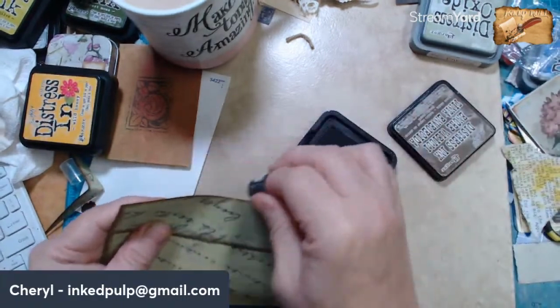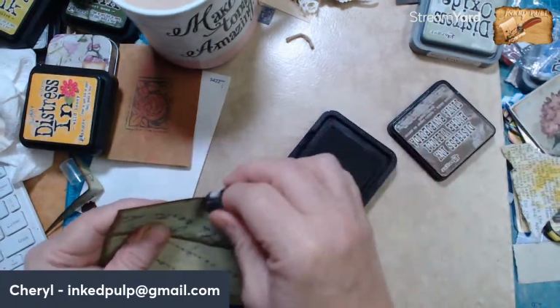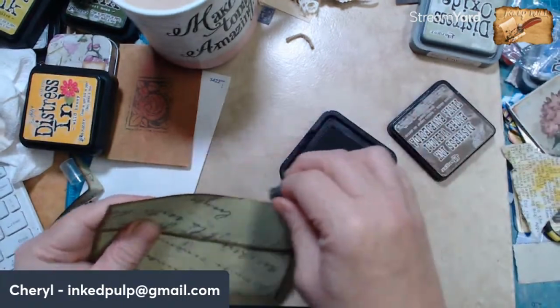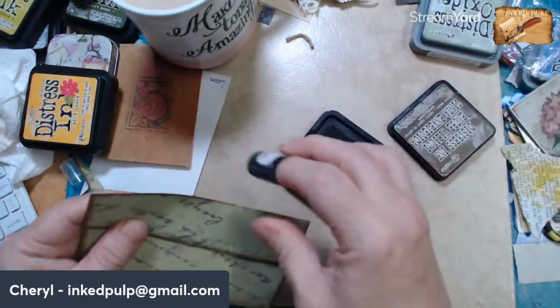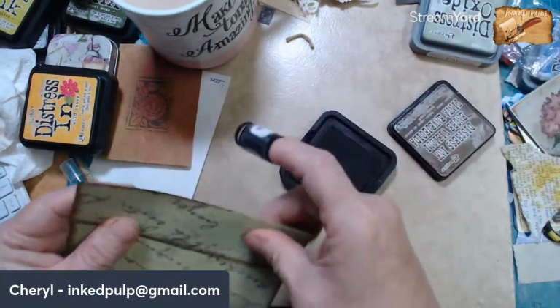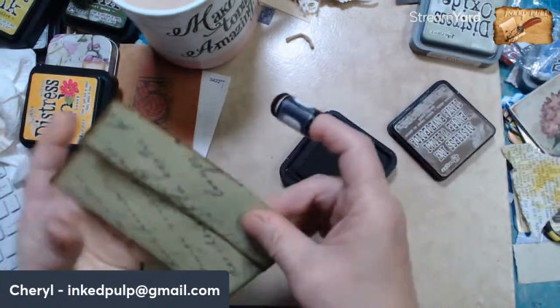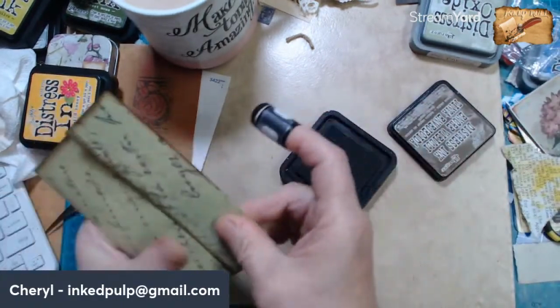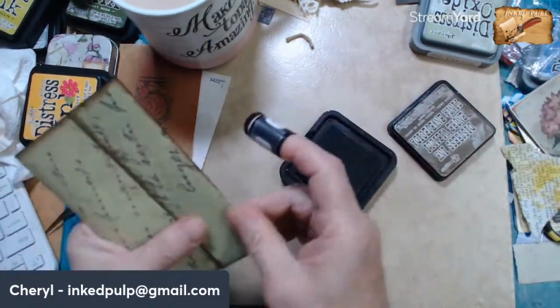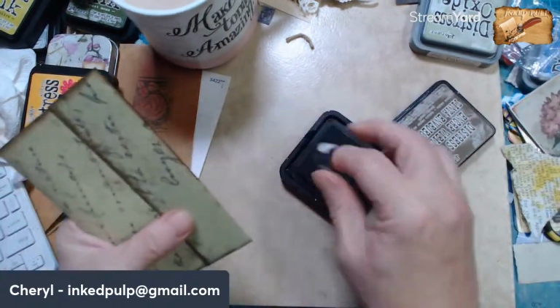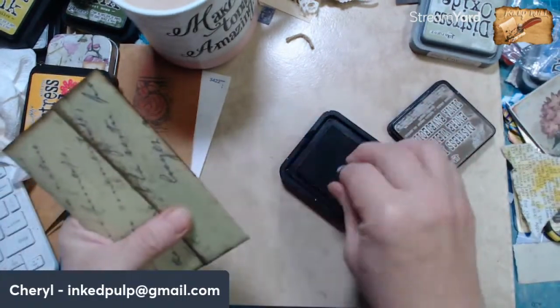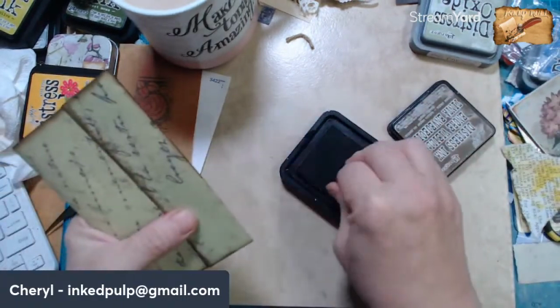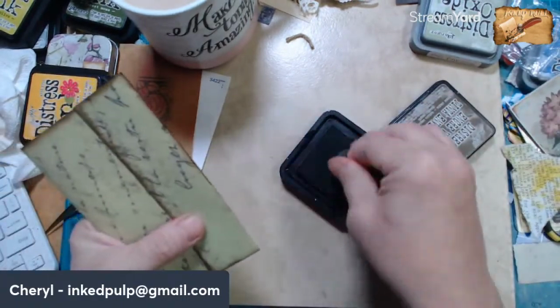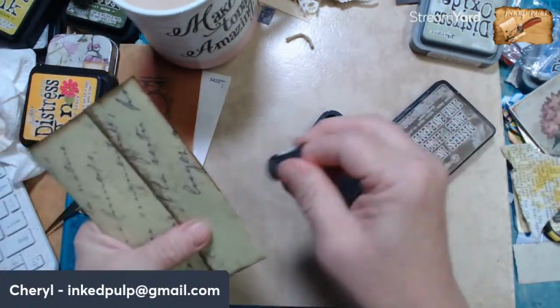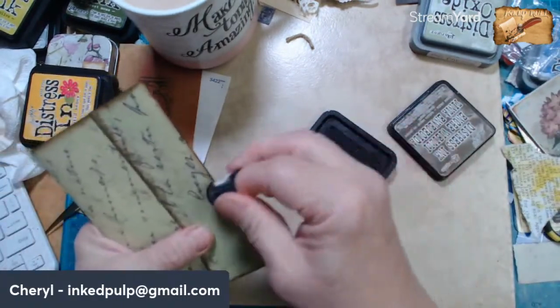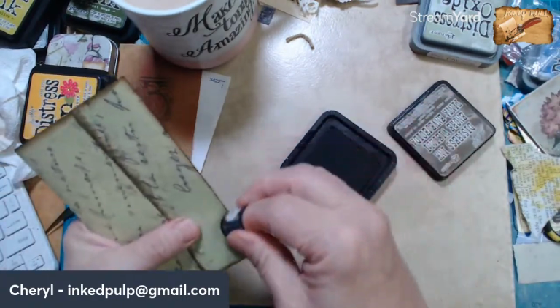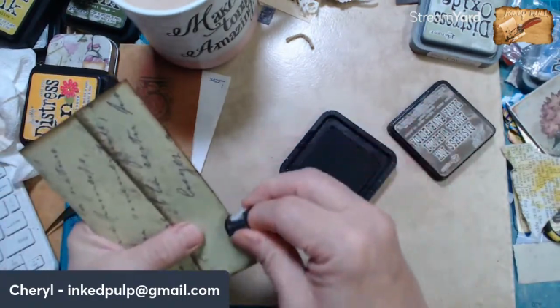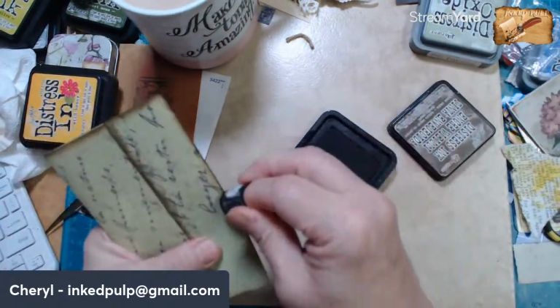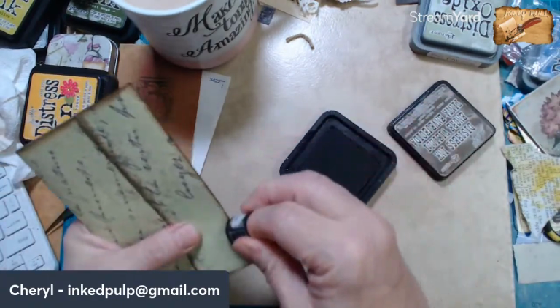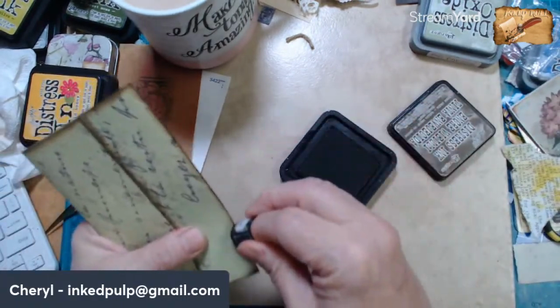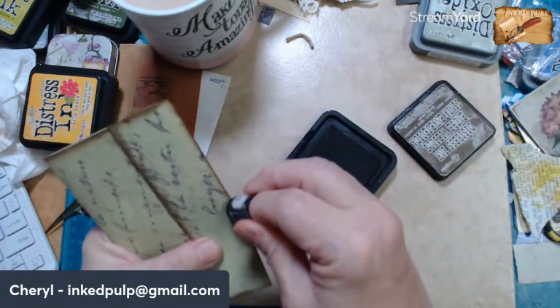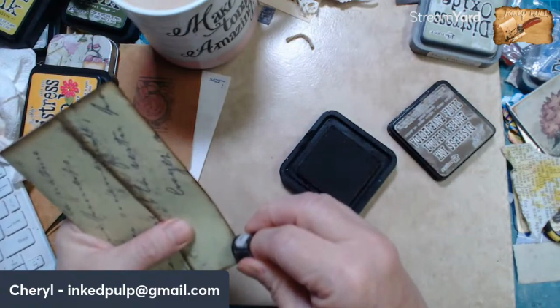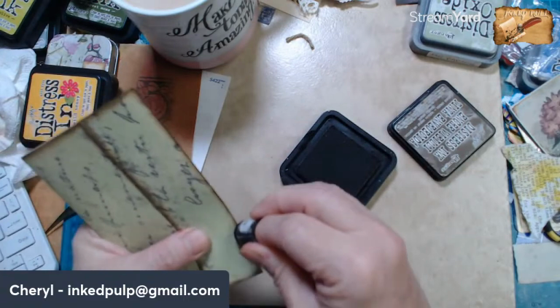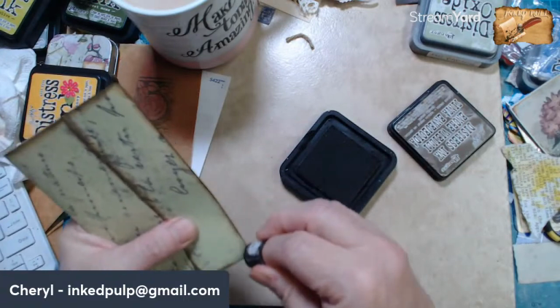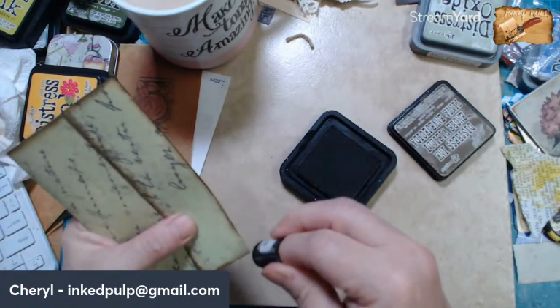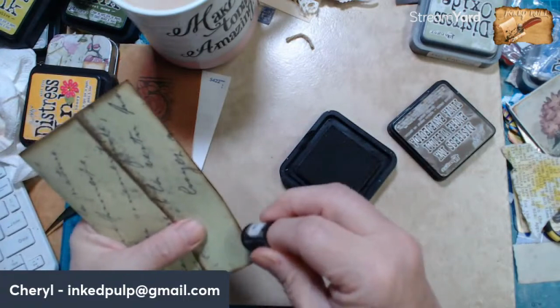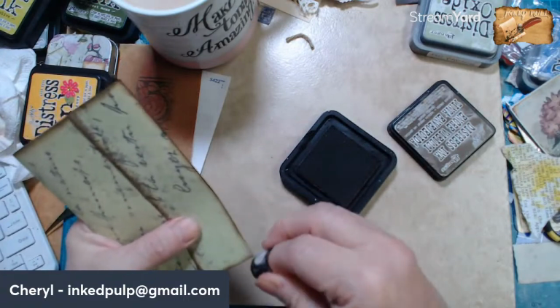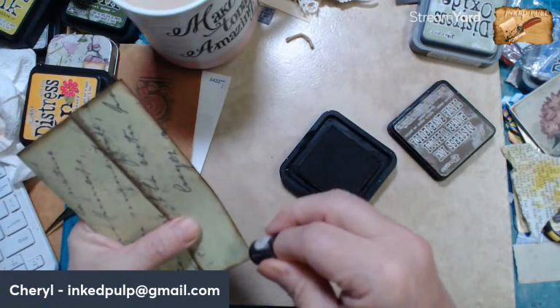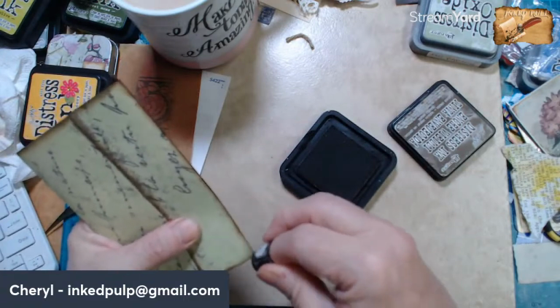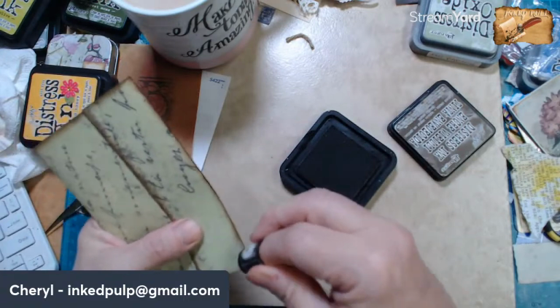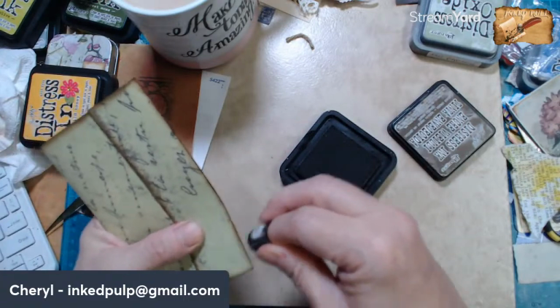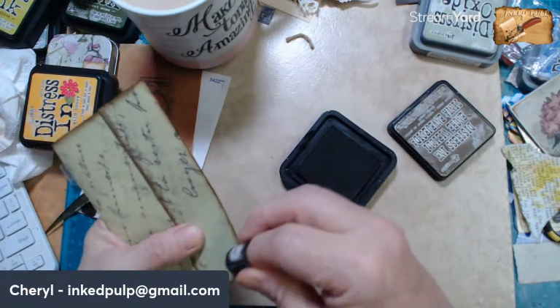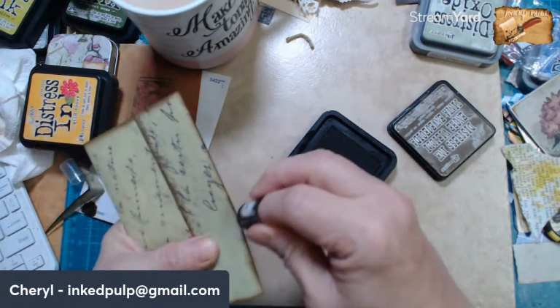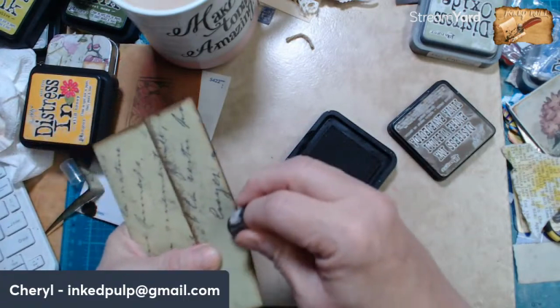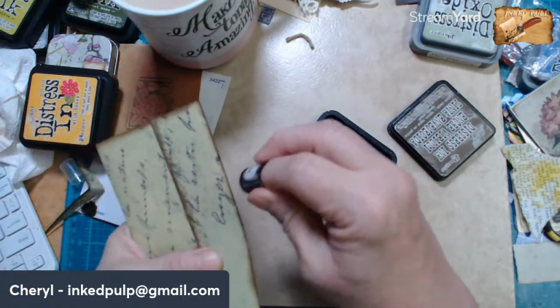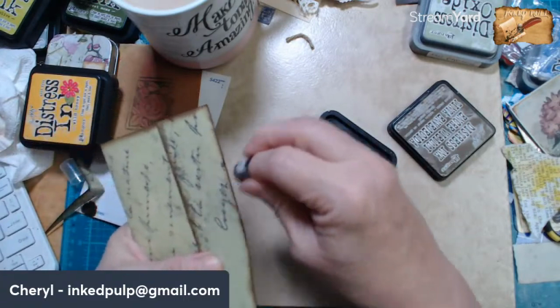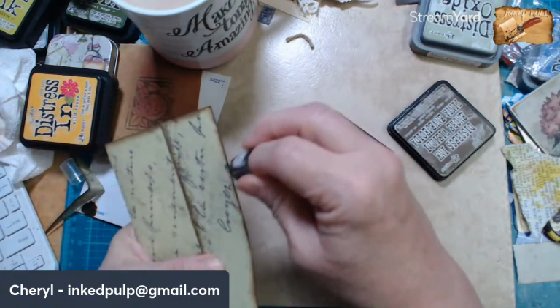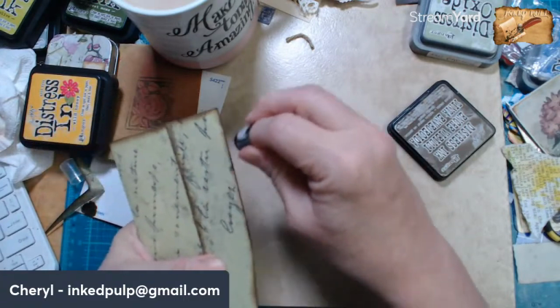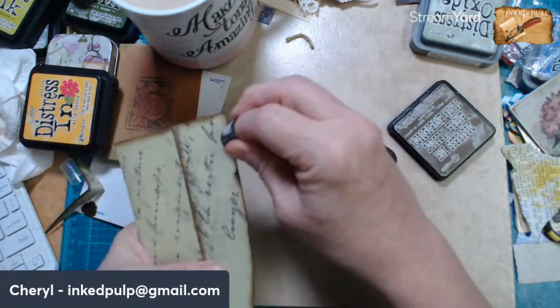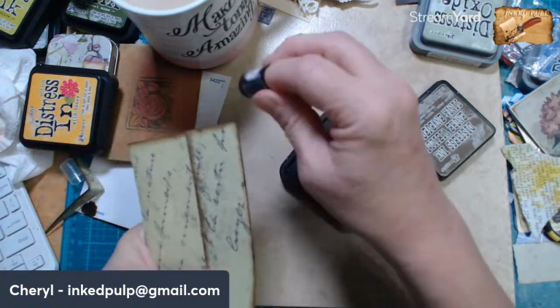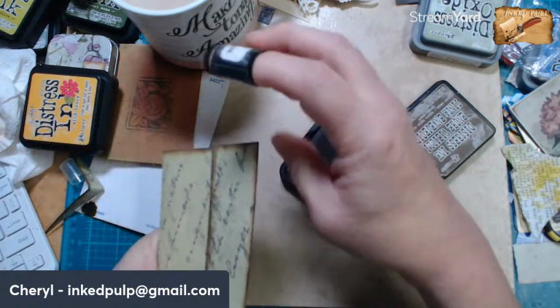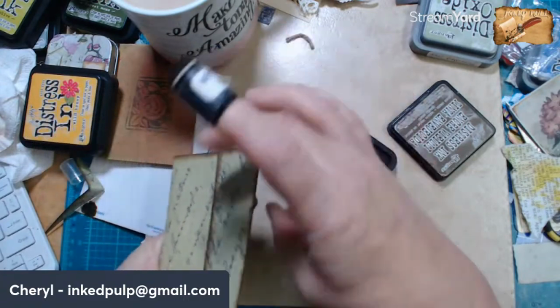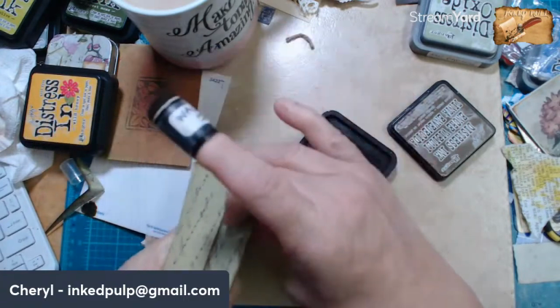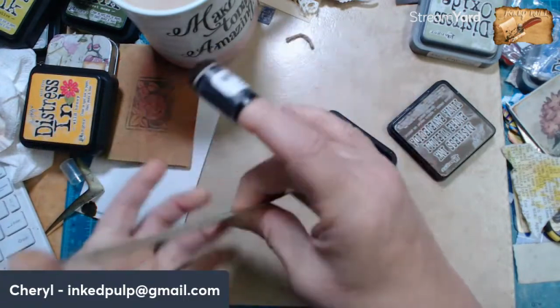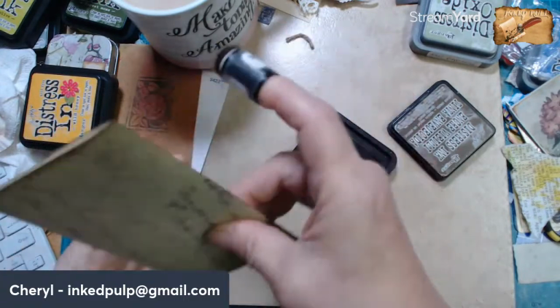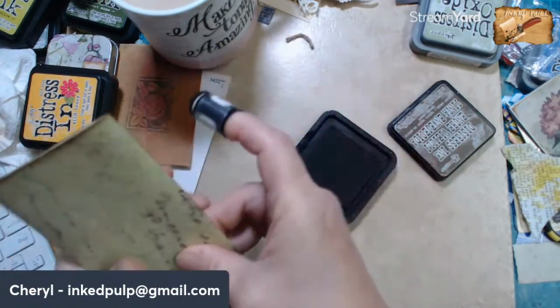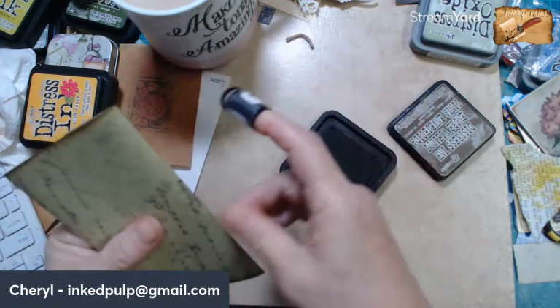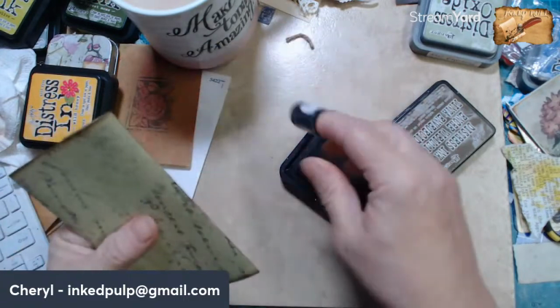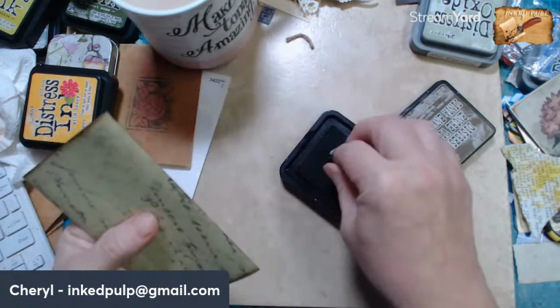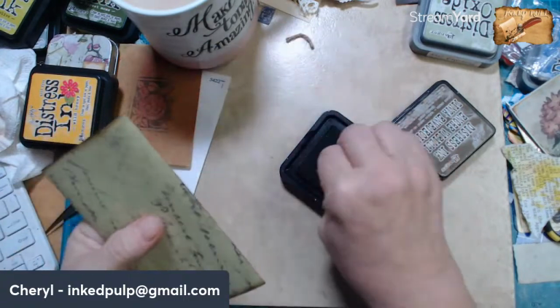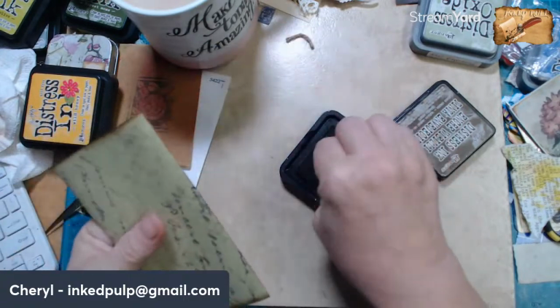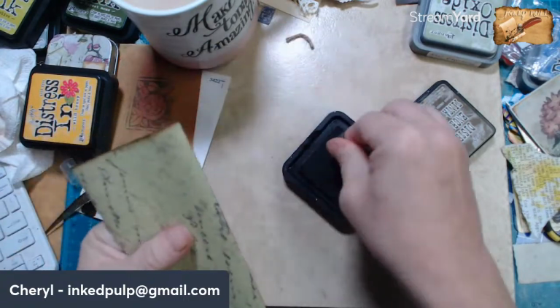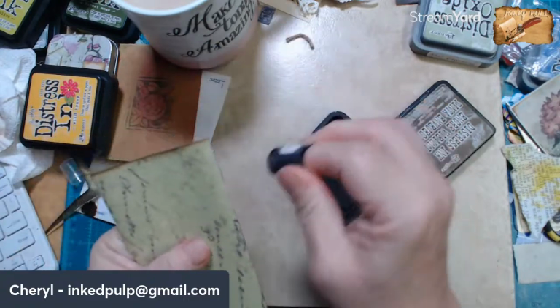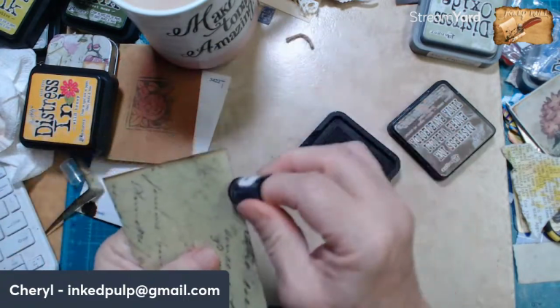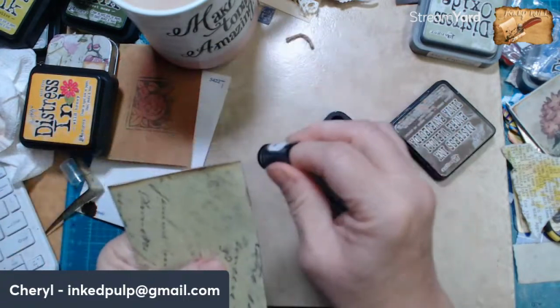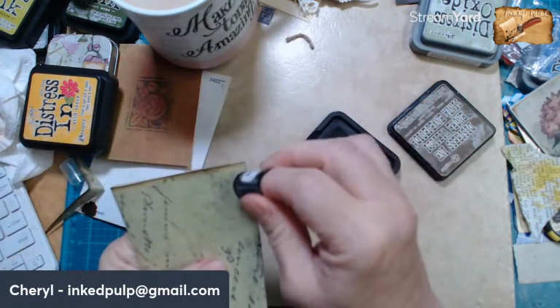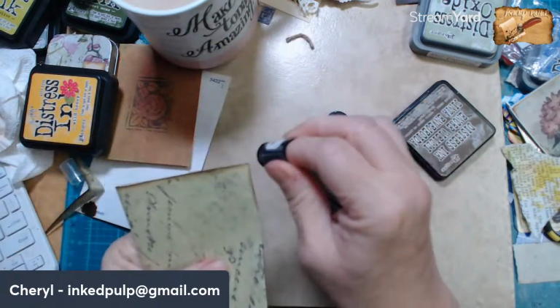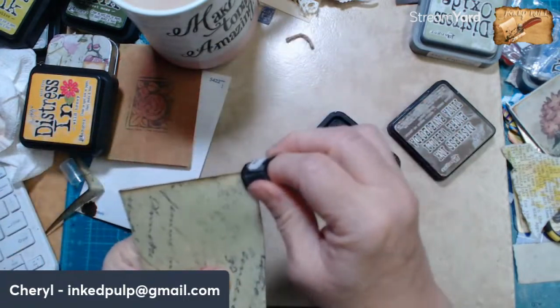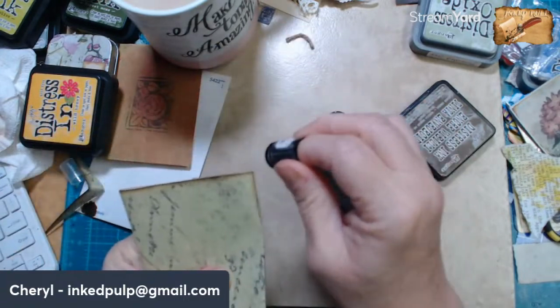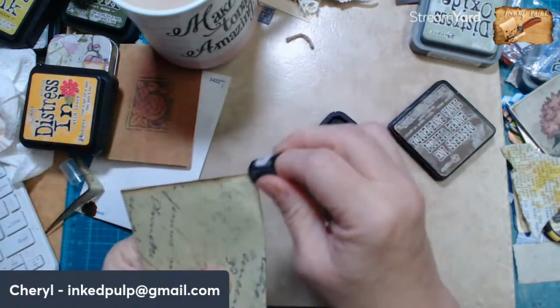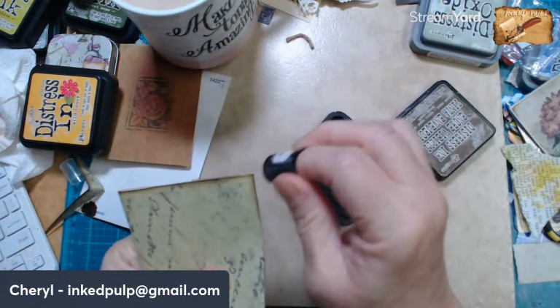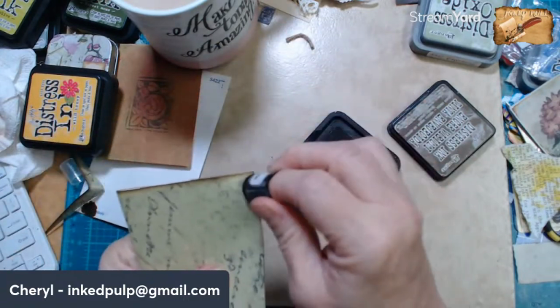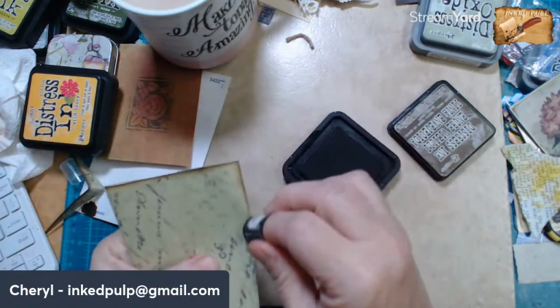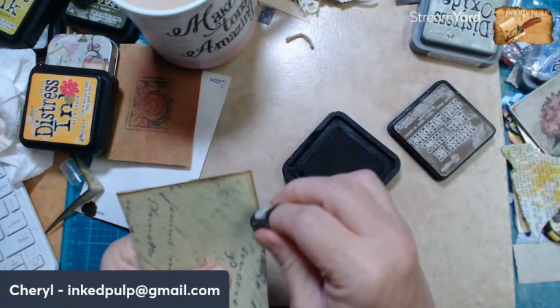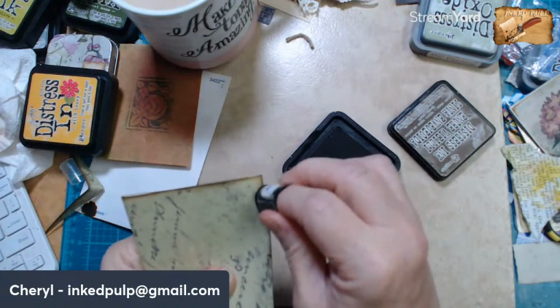And then I want to do one of those policy envelope folds on them.